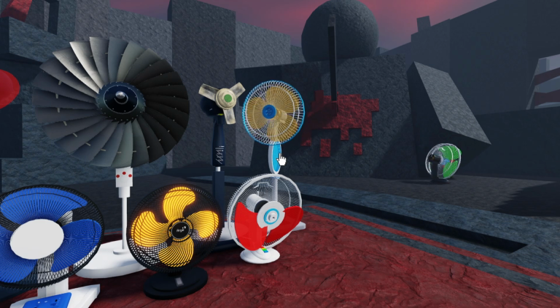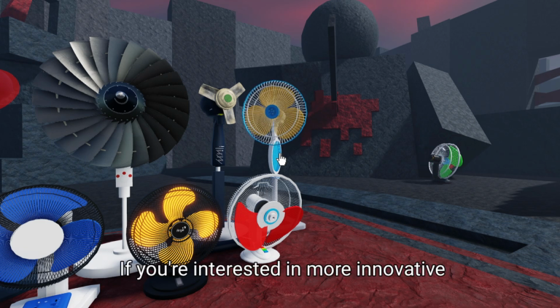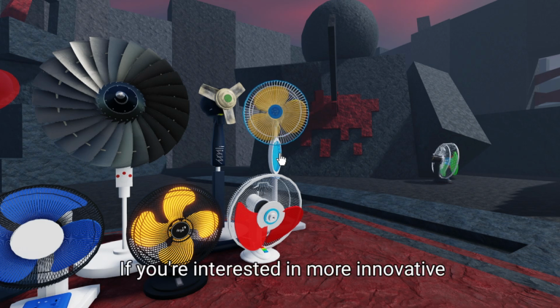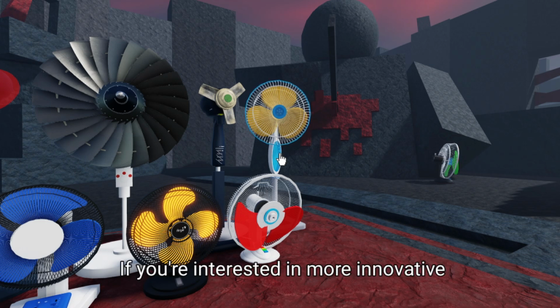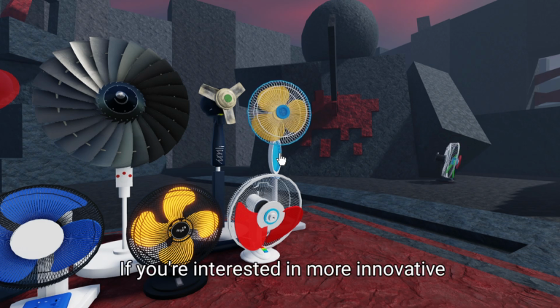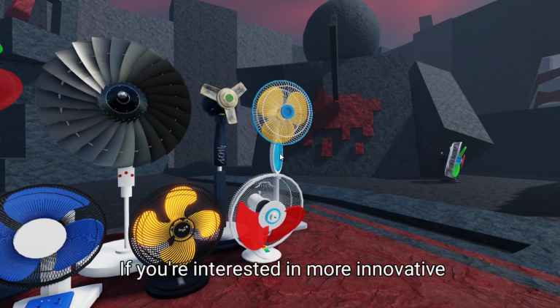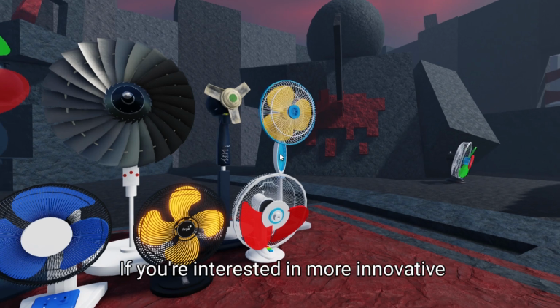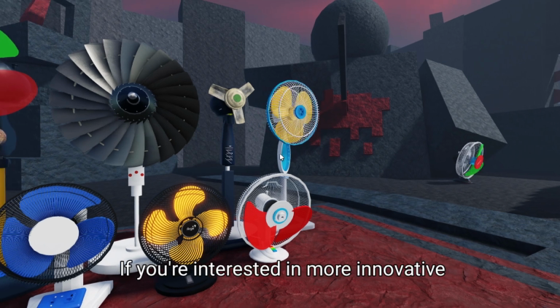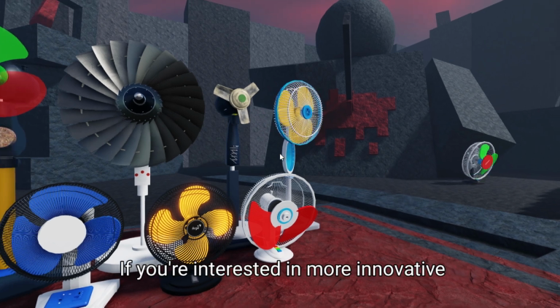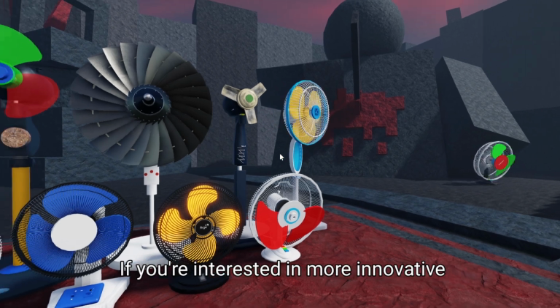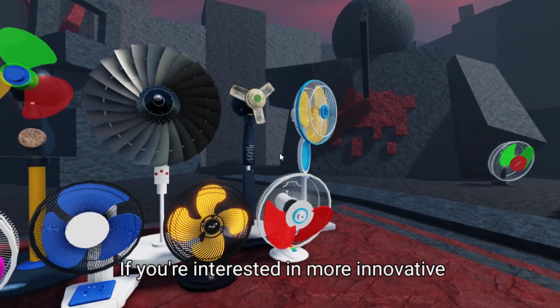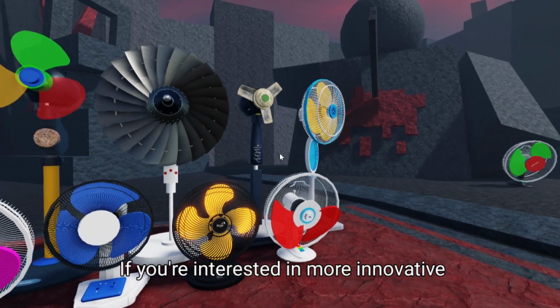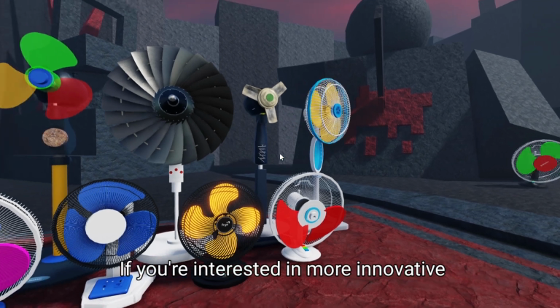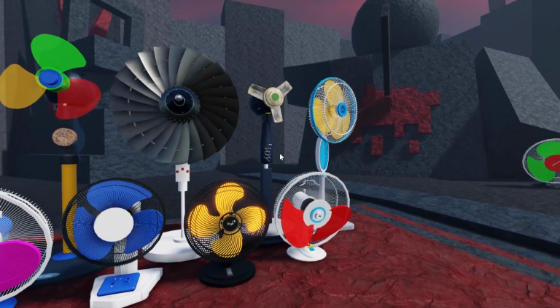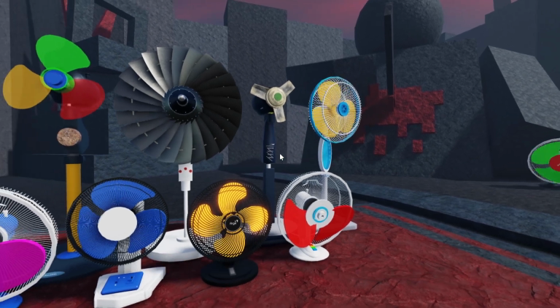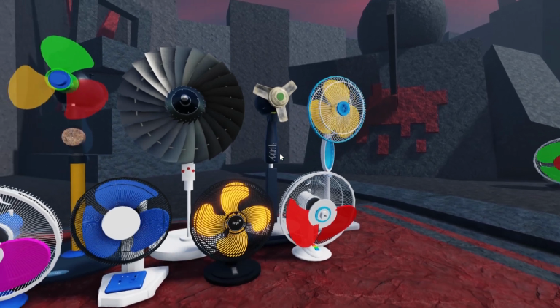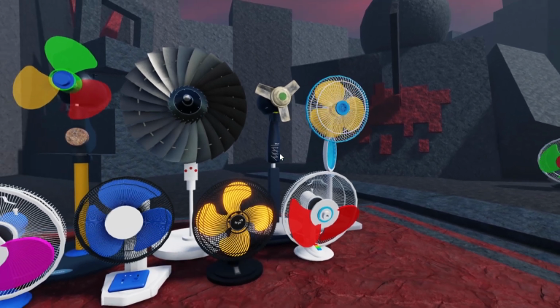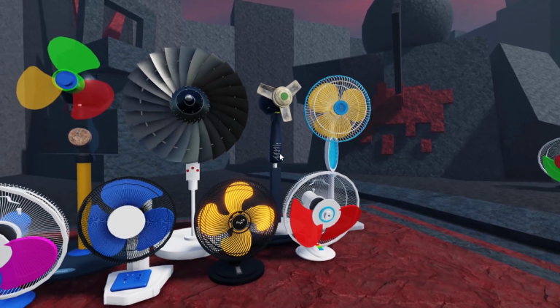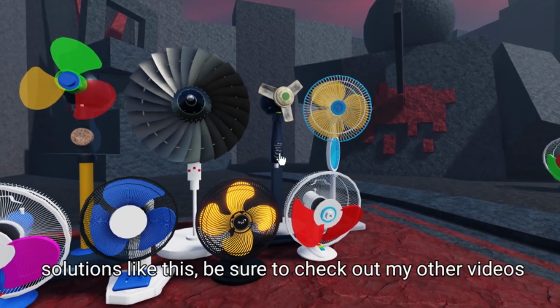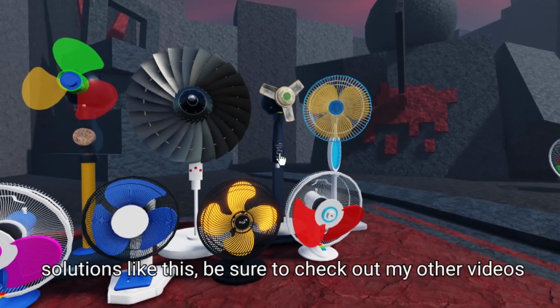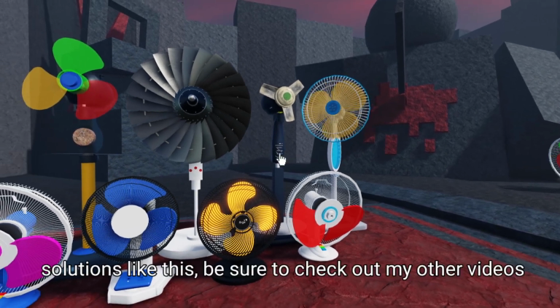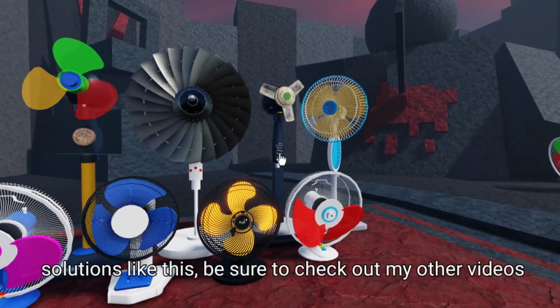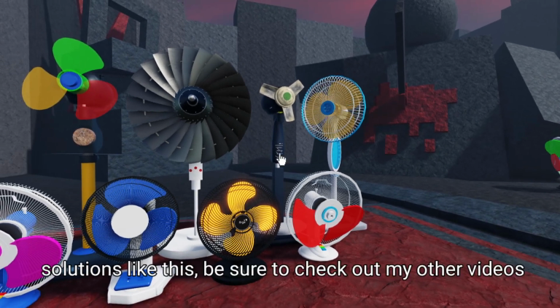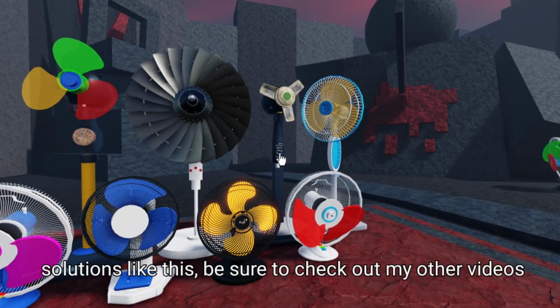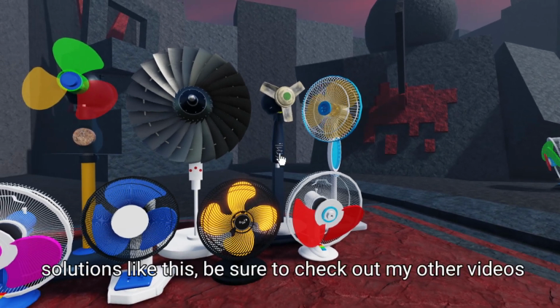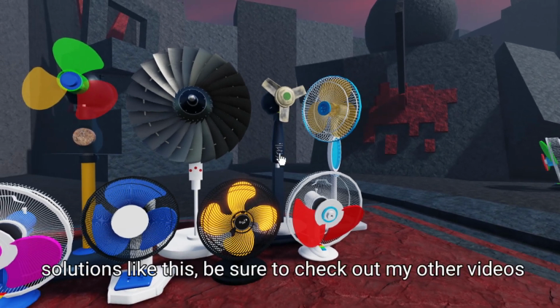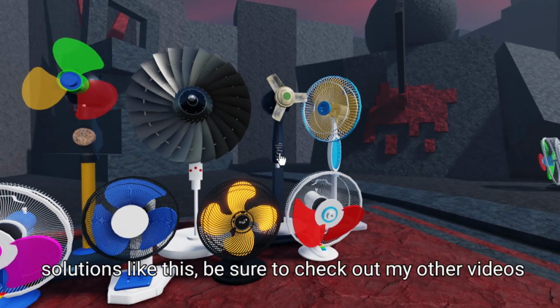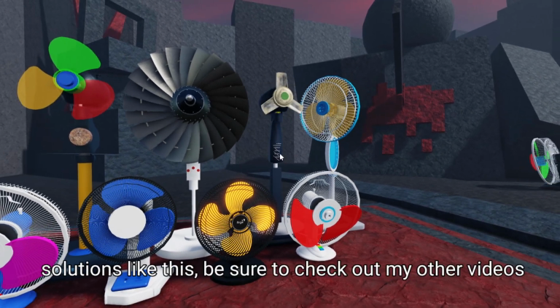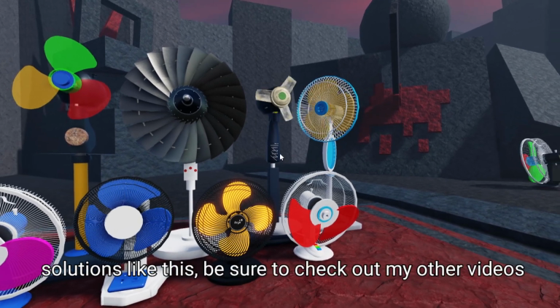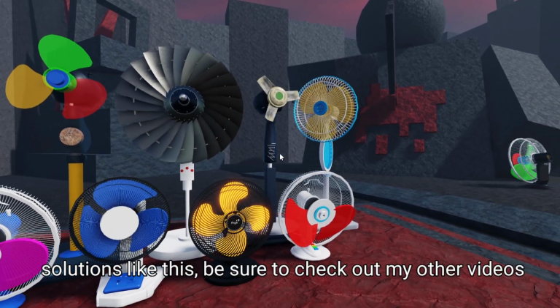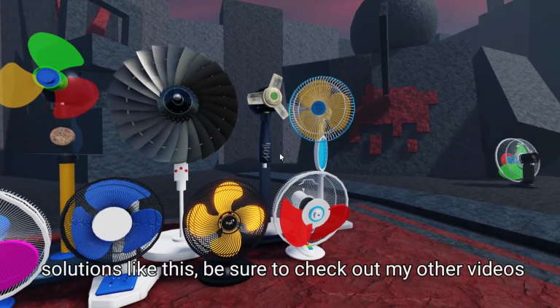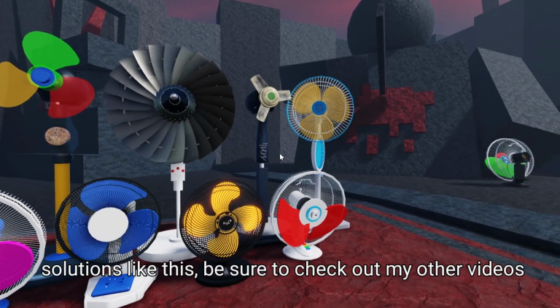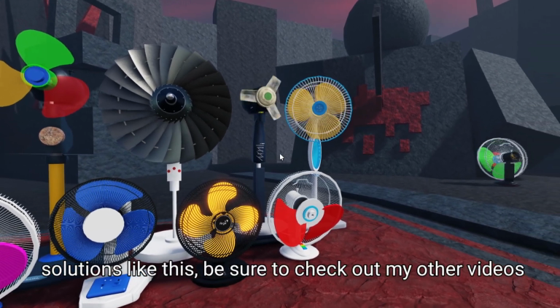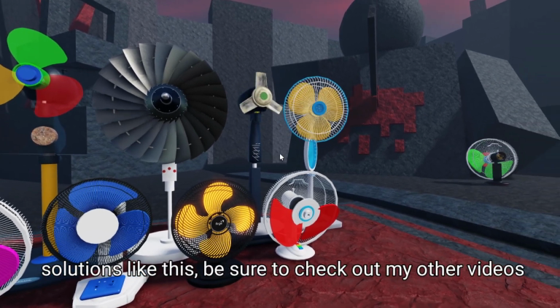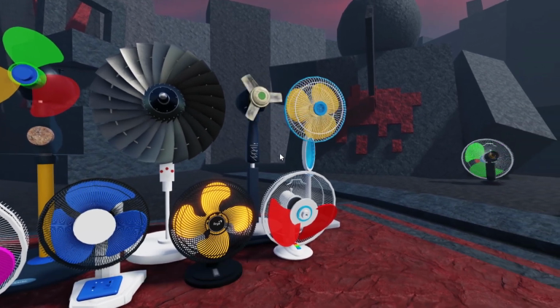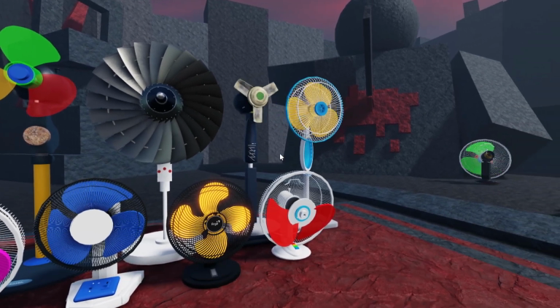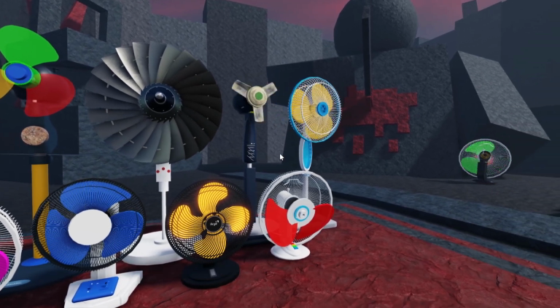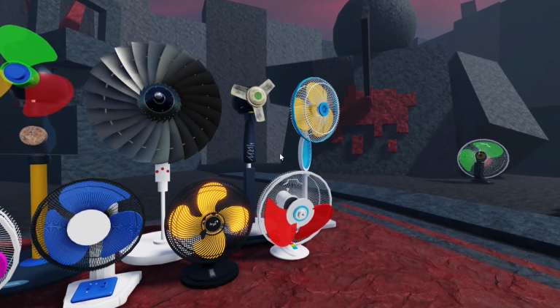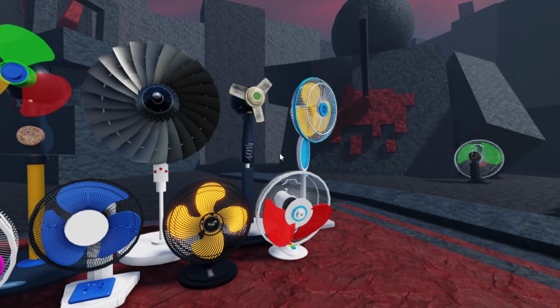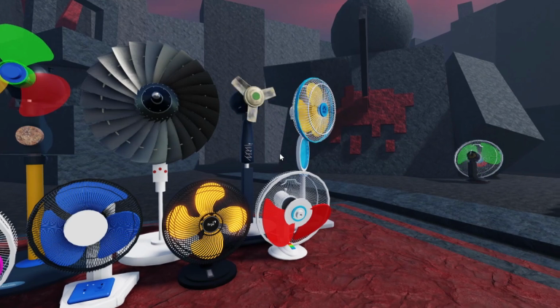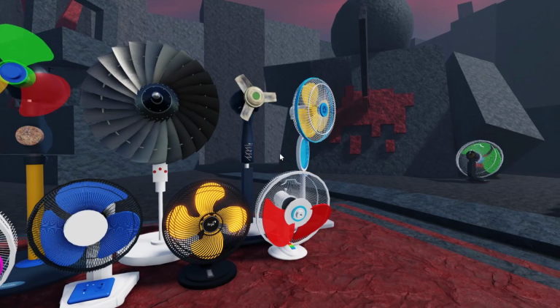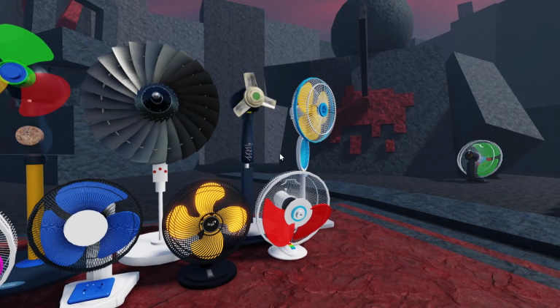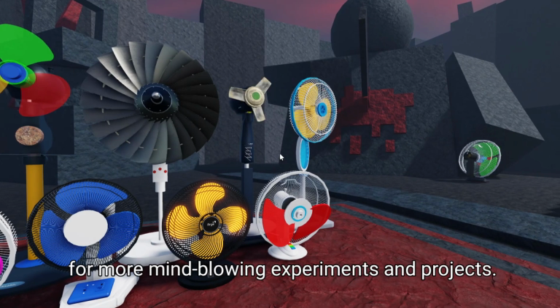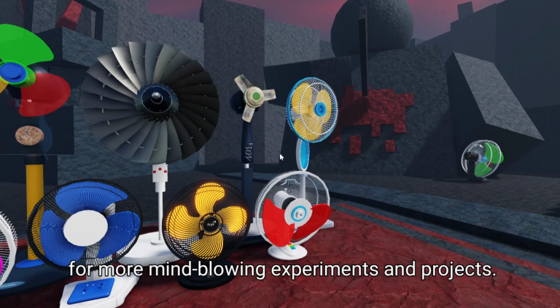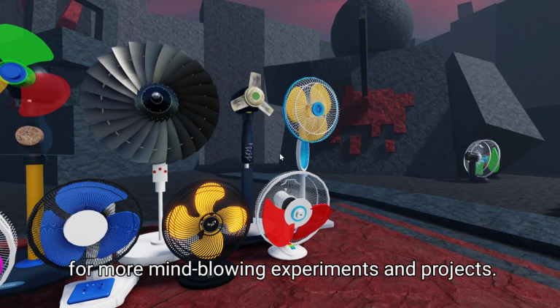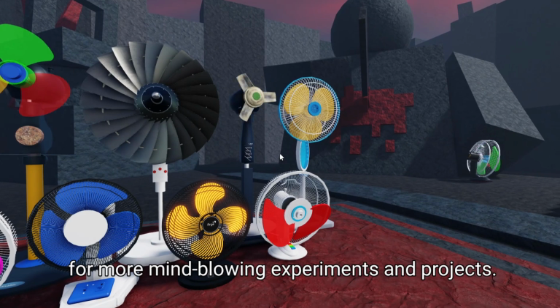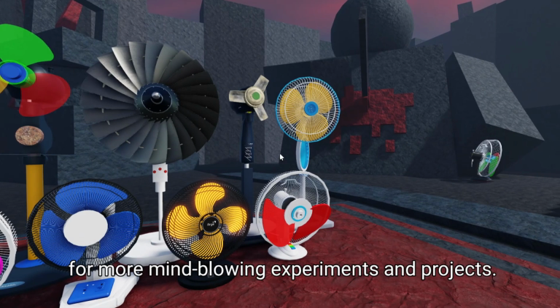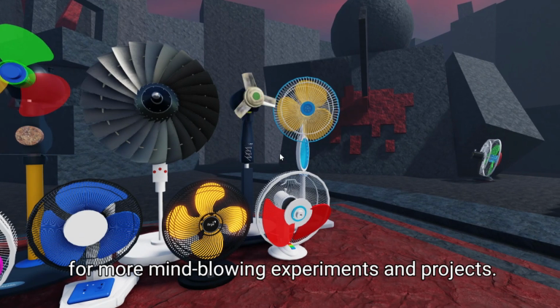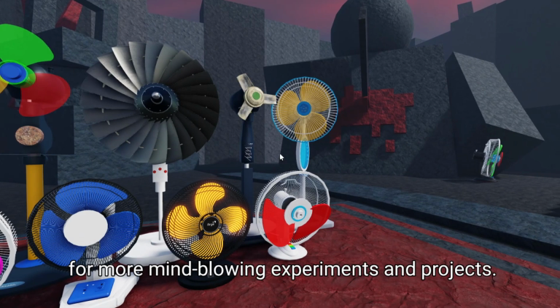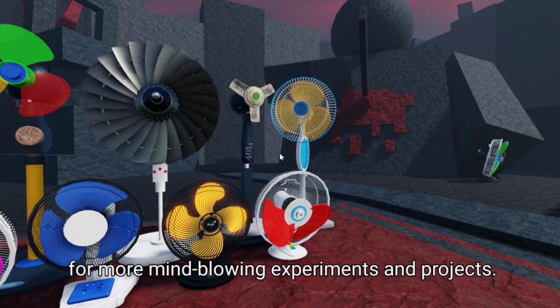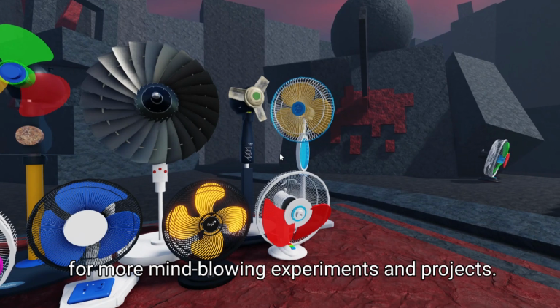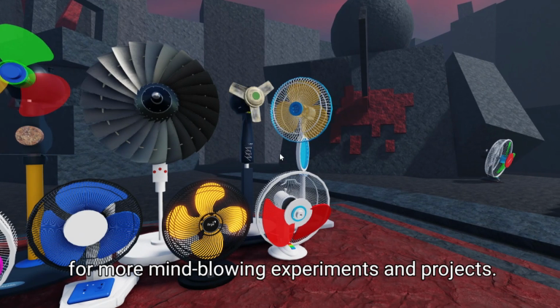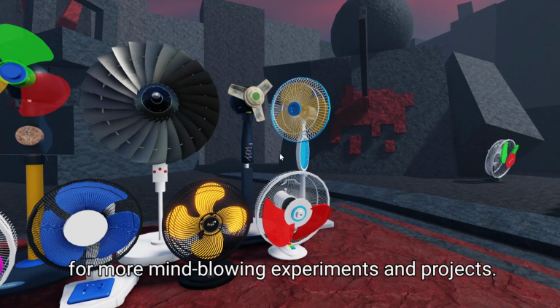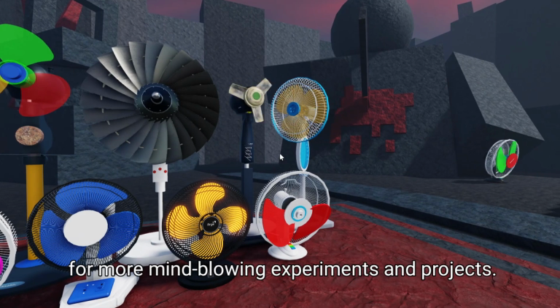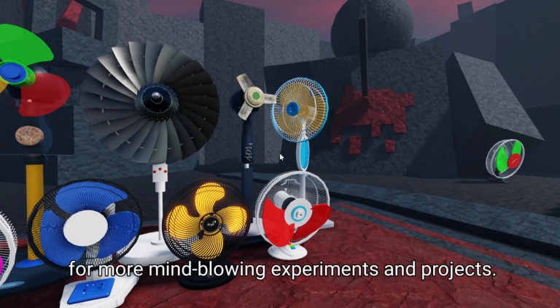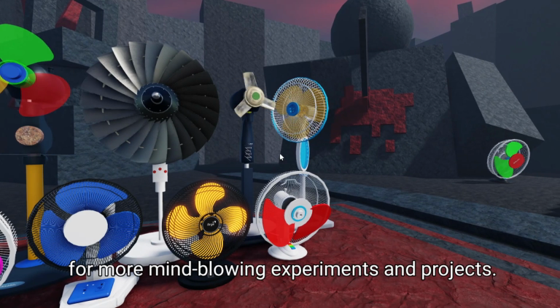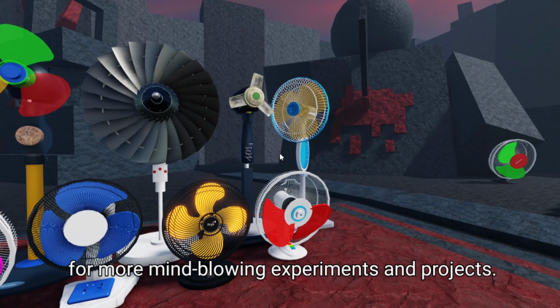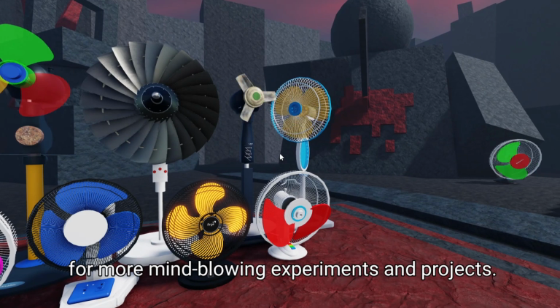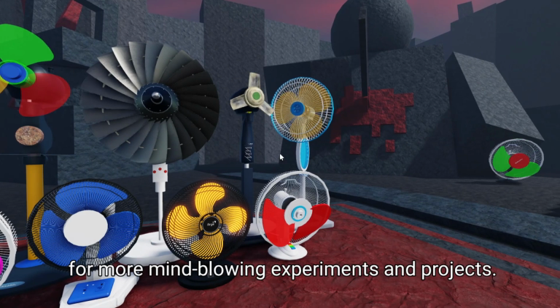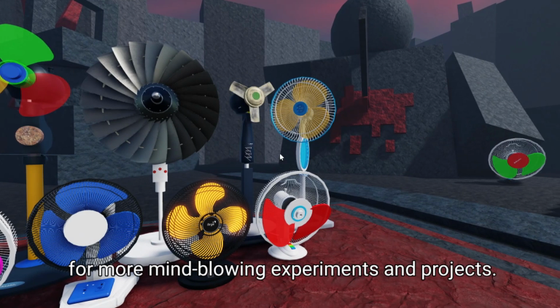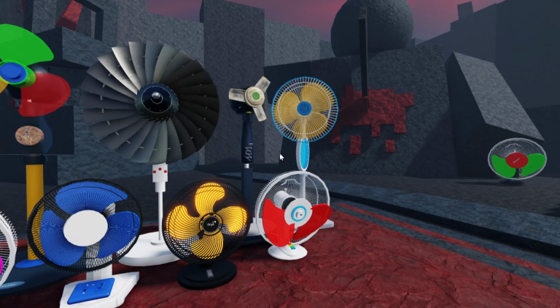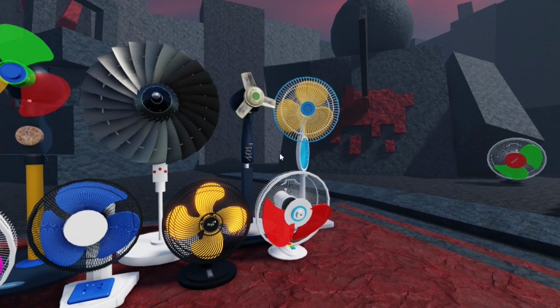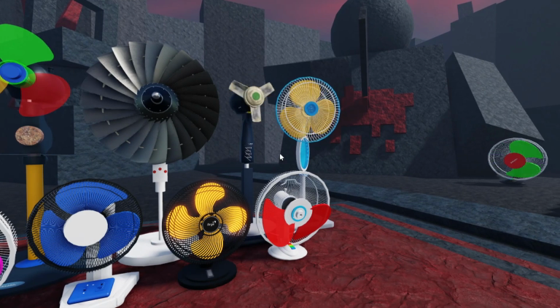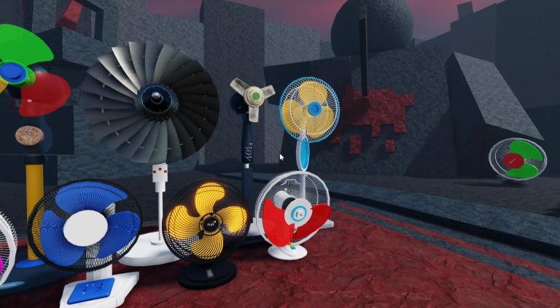If you're interested in more innovative solutions like this, be sure to check out my other videos for more mind-blowing experiments and projects.